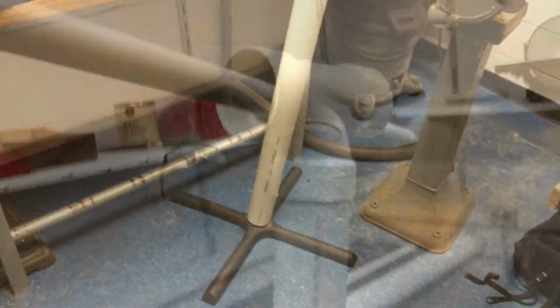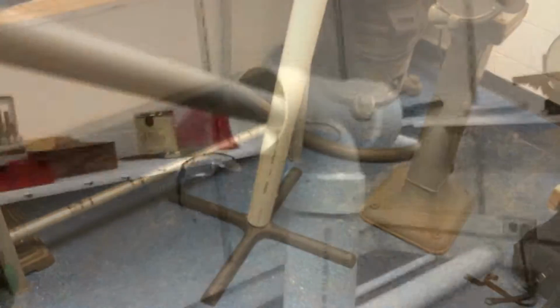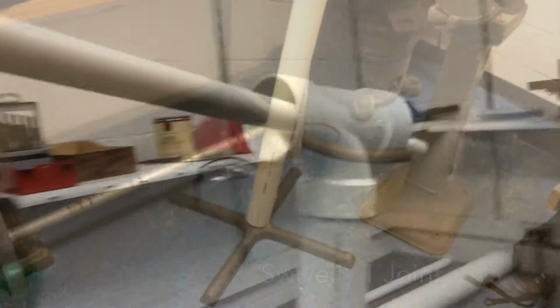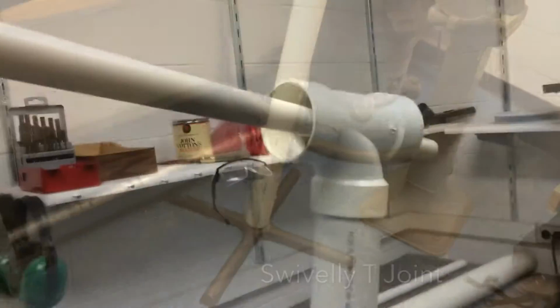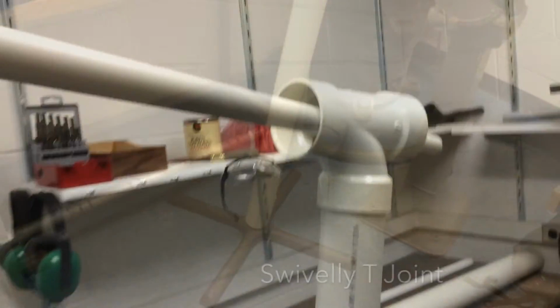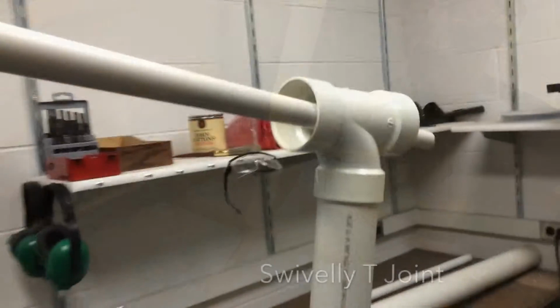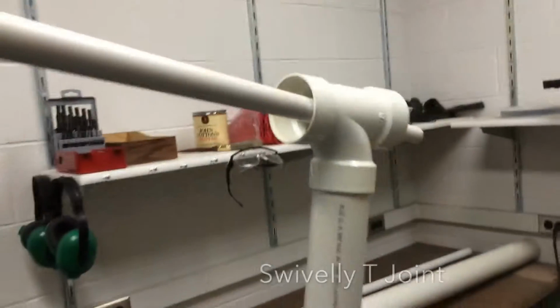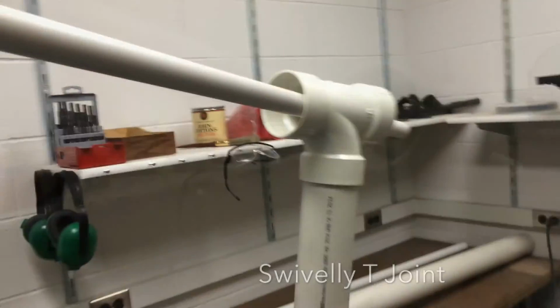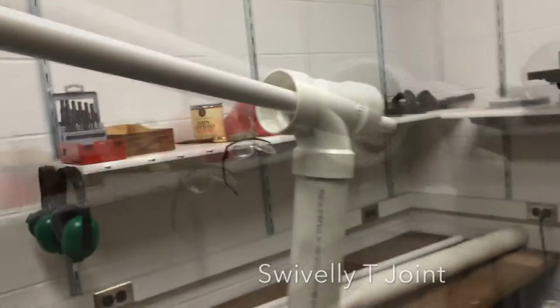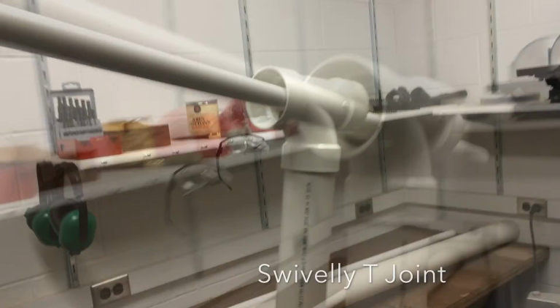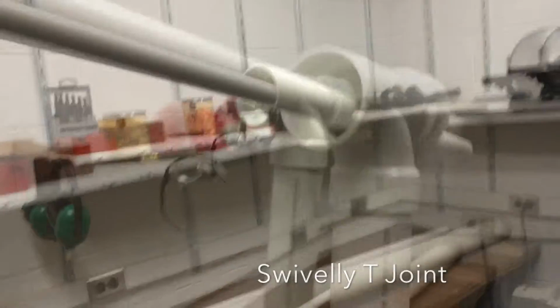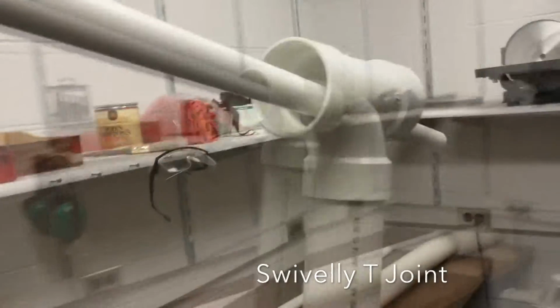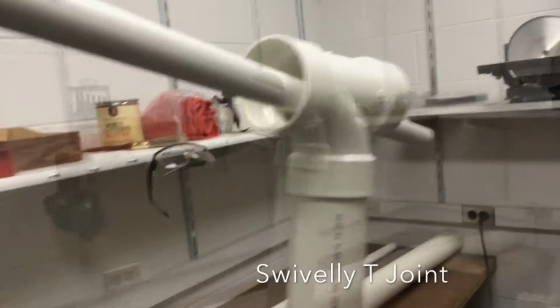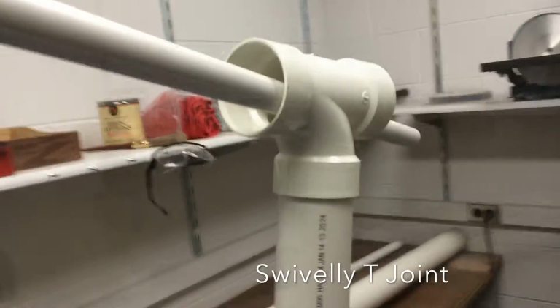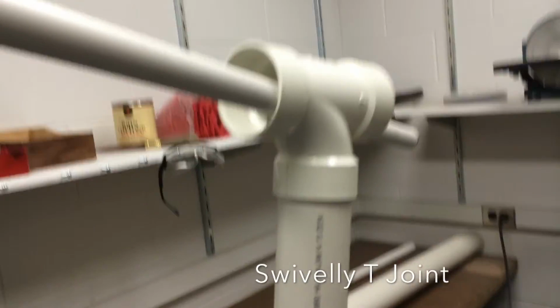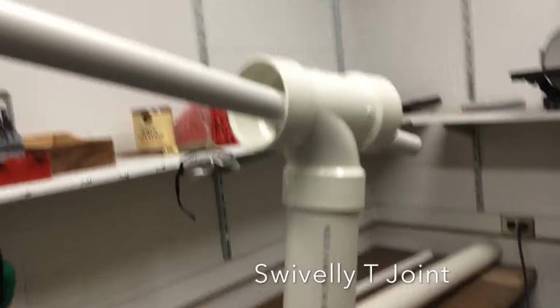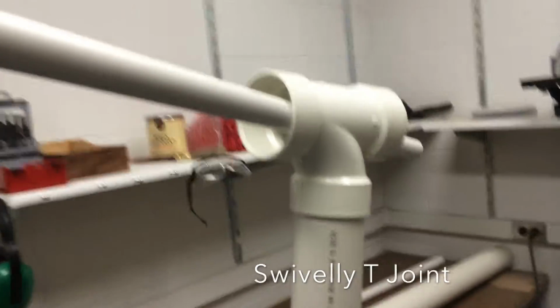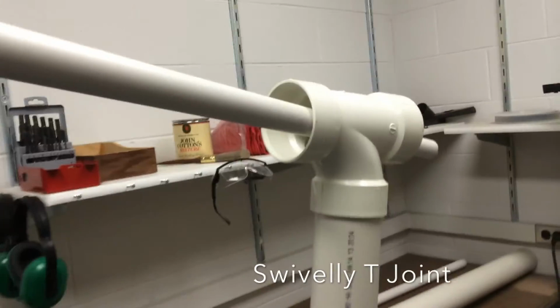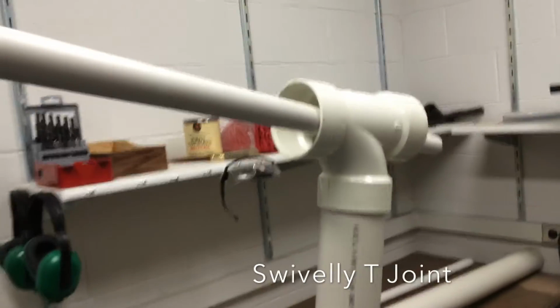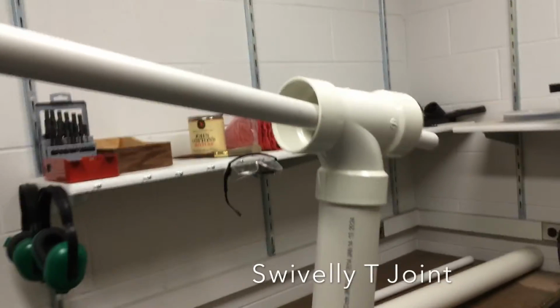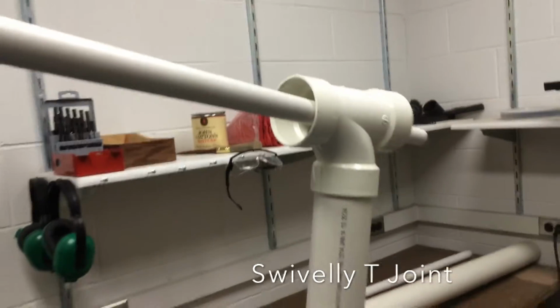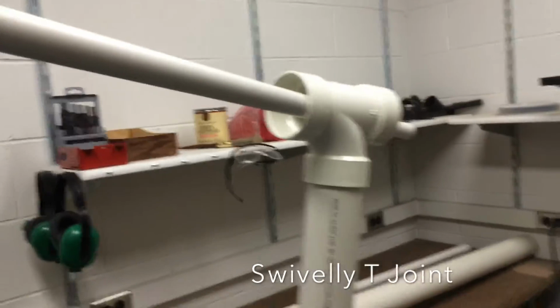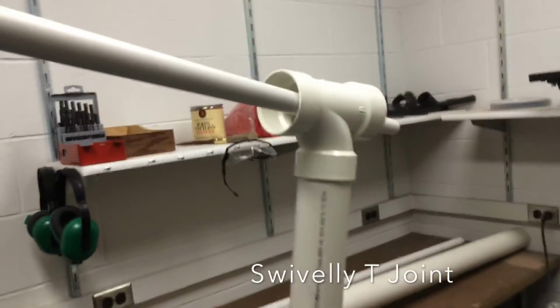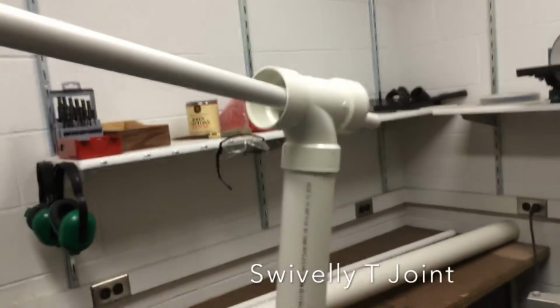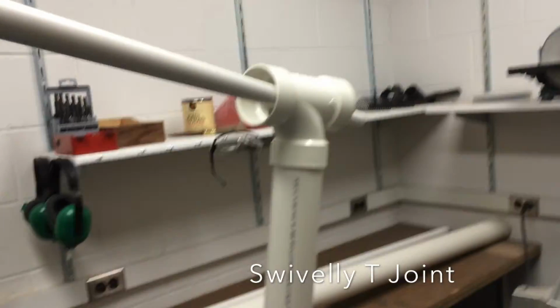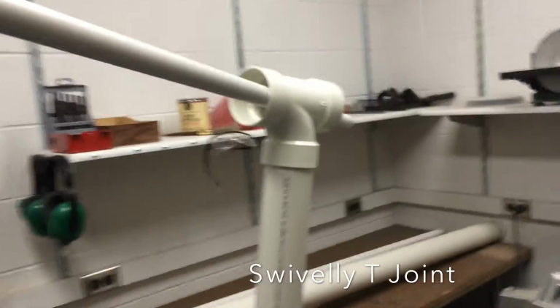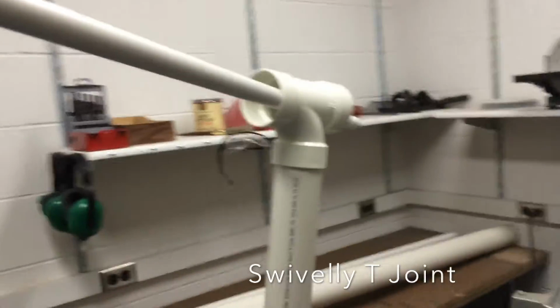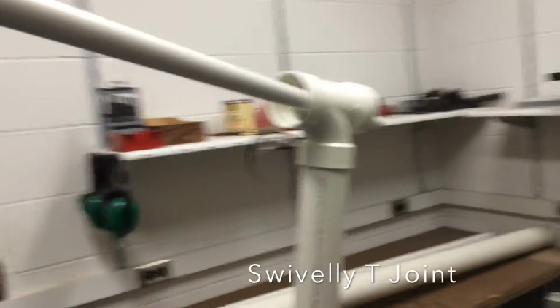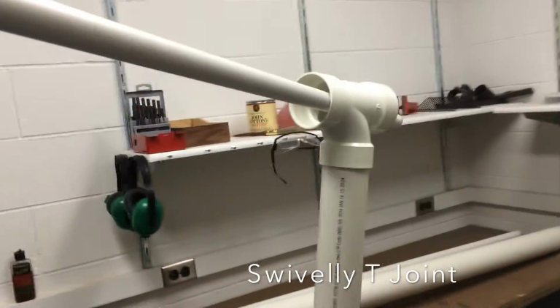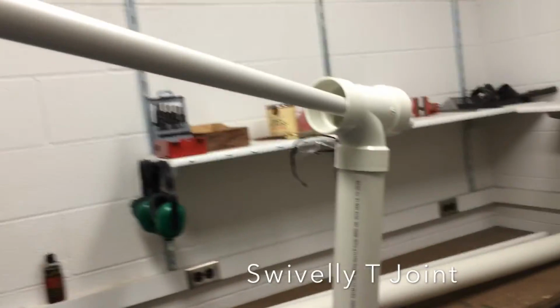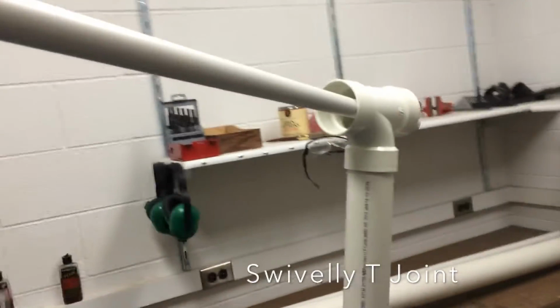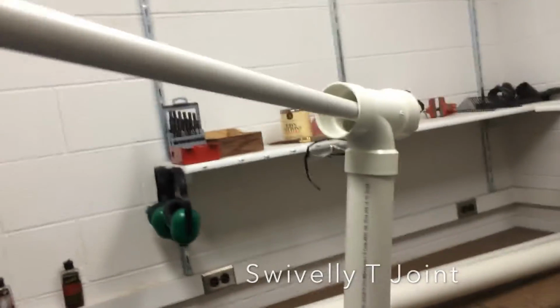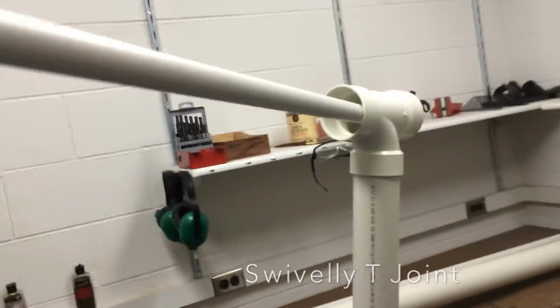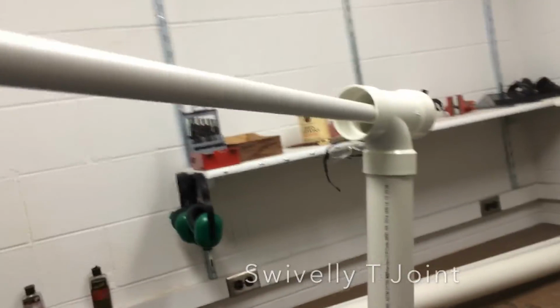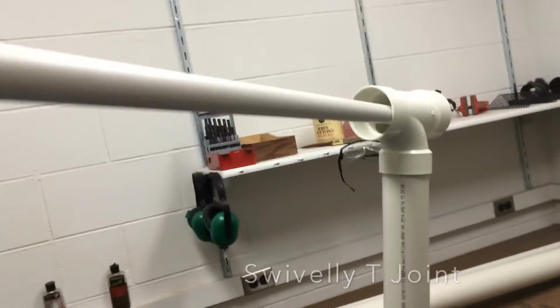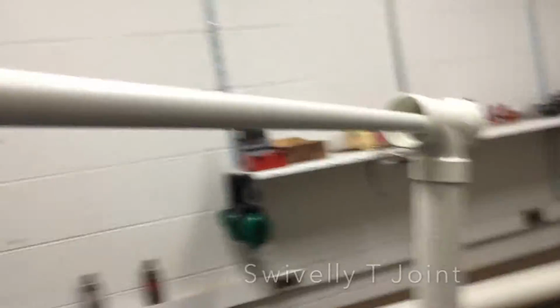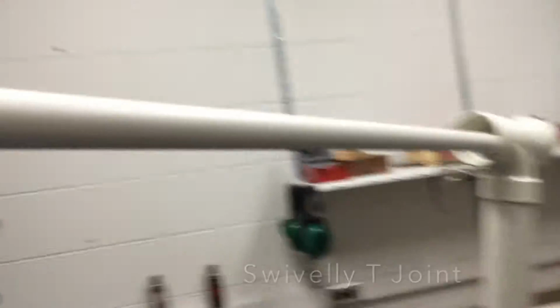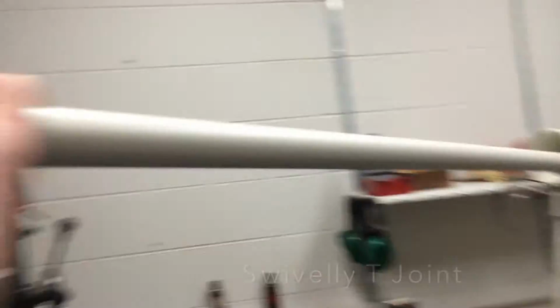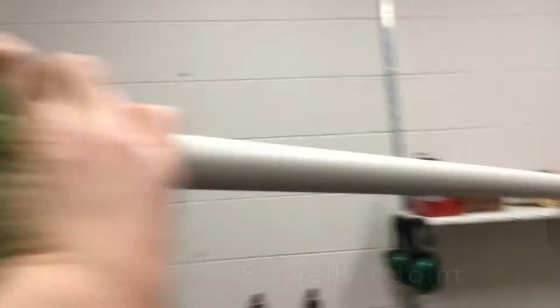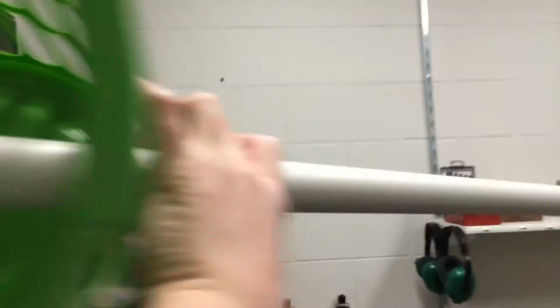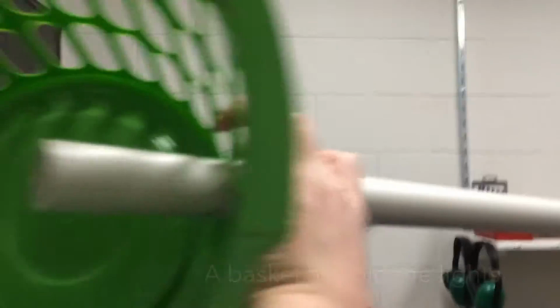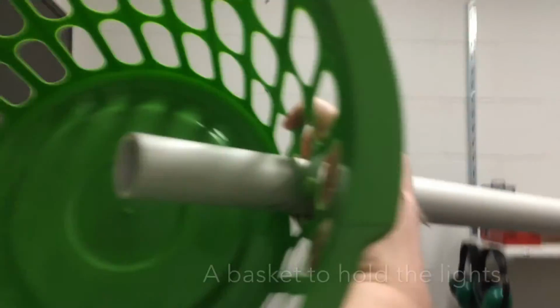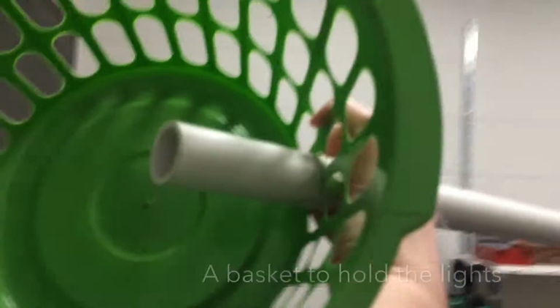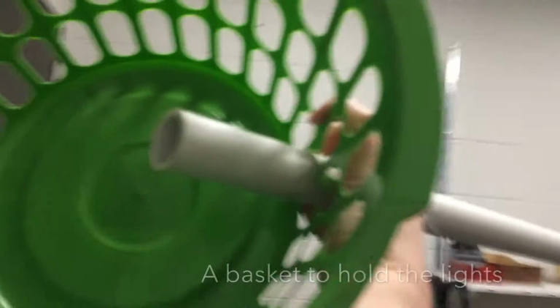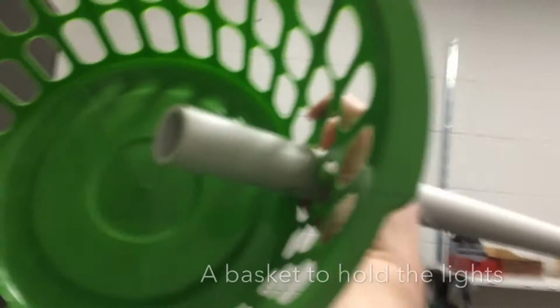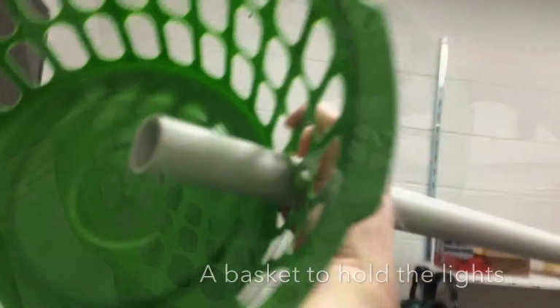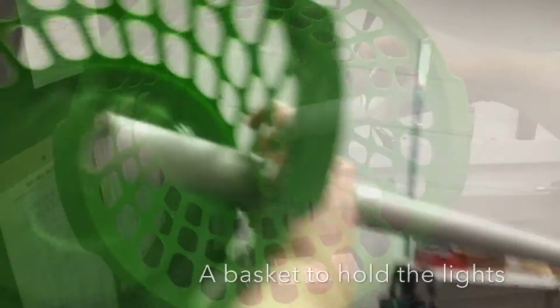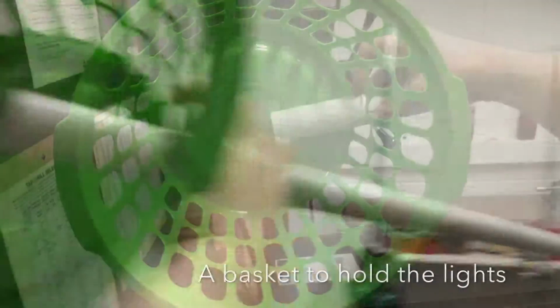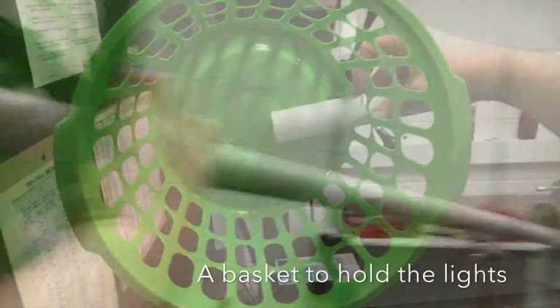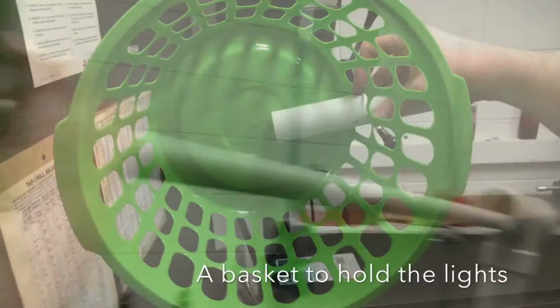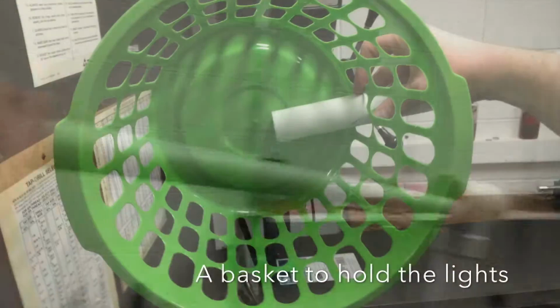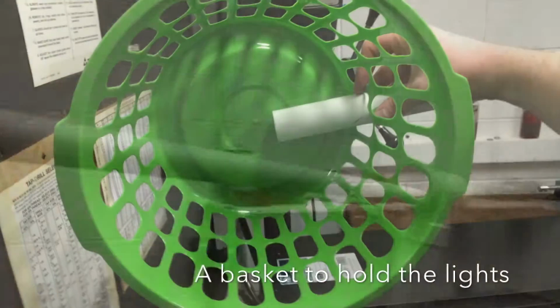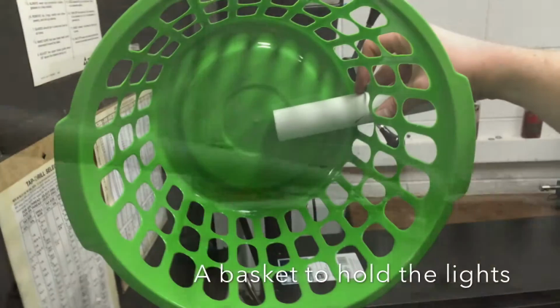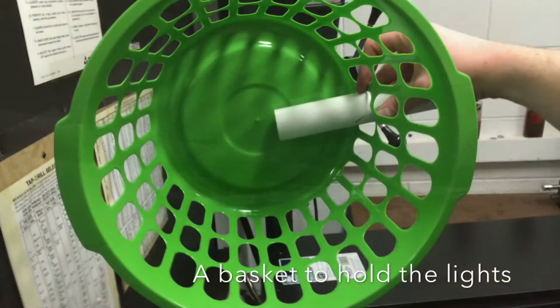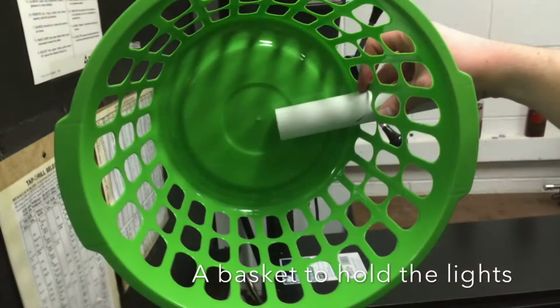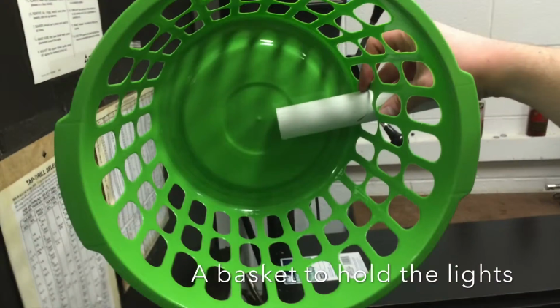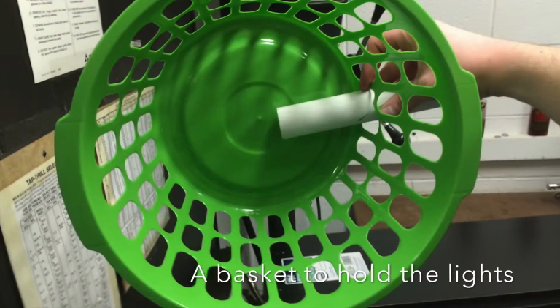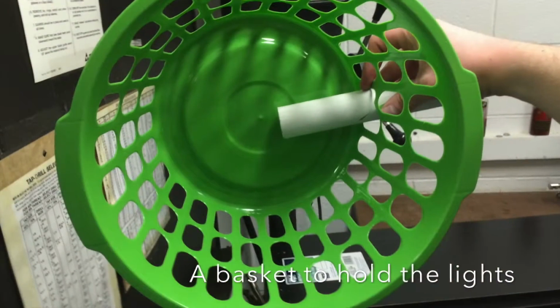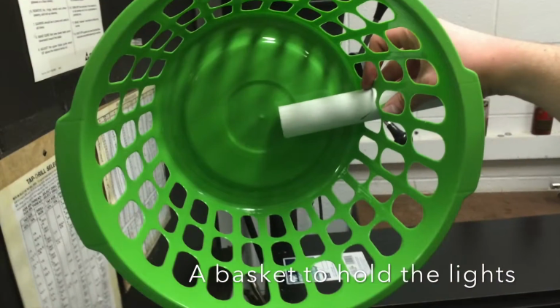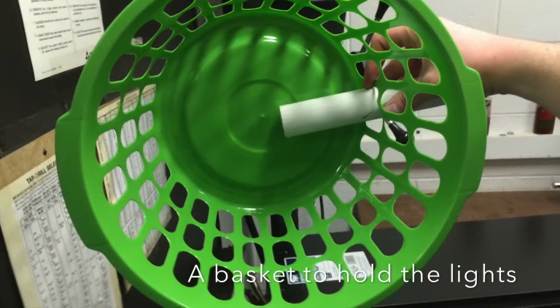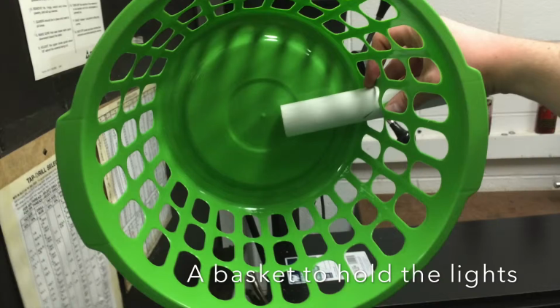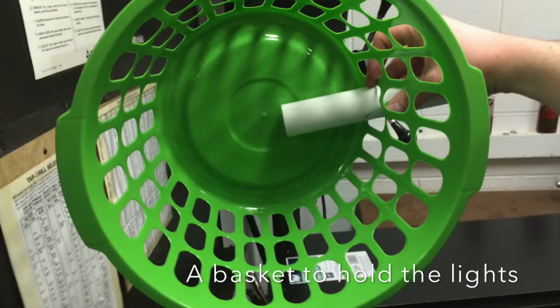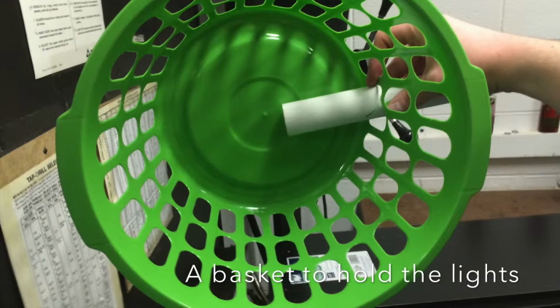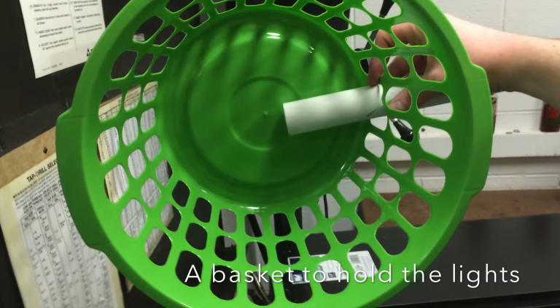Check out the swivelly T-joint action. The arm of the stand can store lights and stuff.